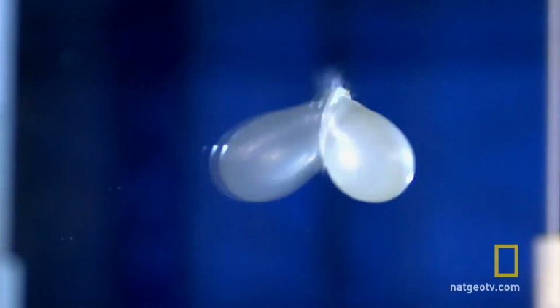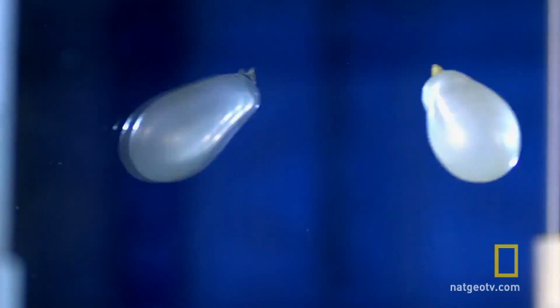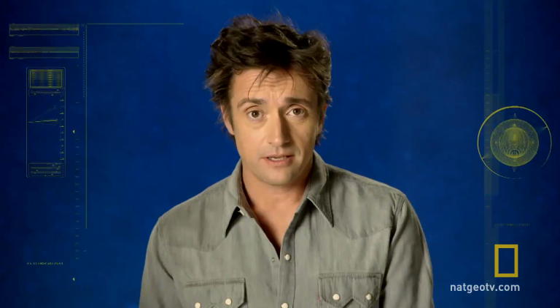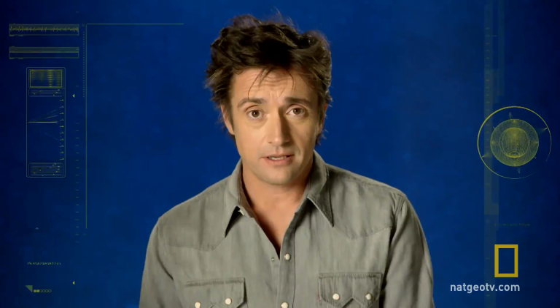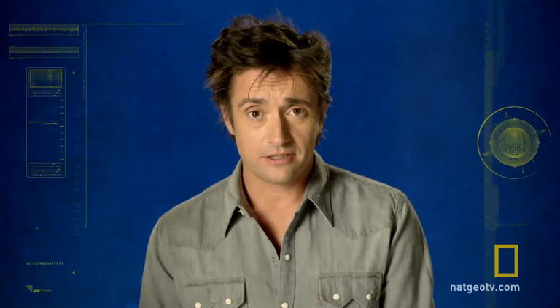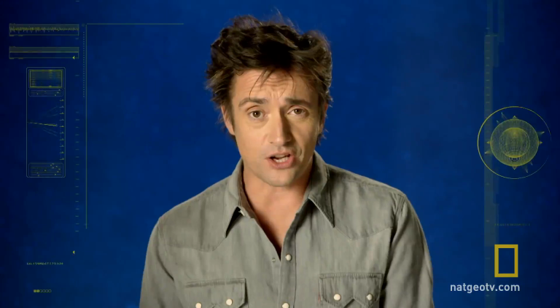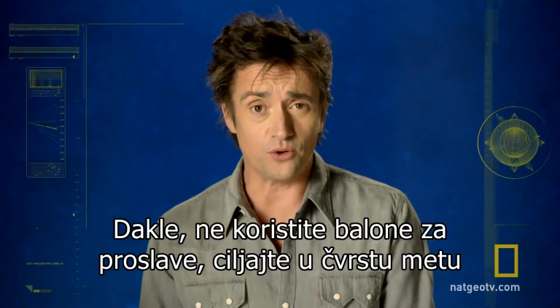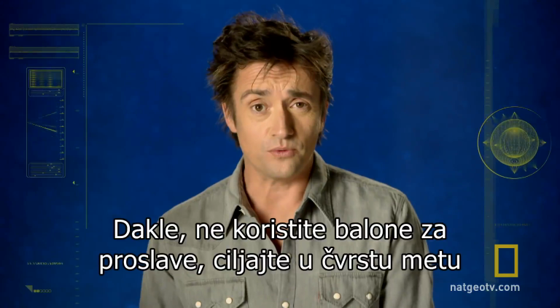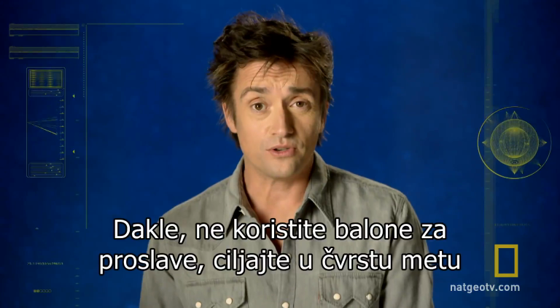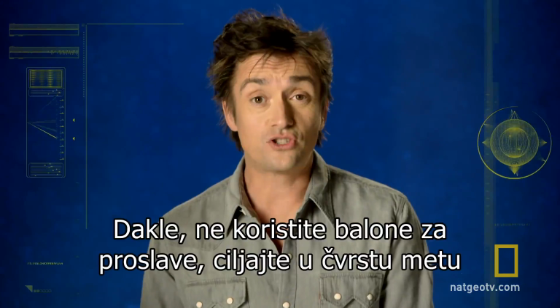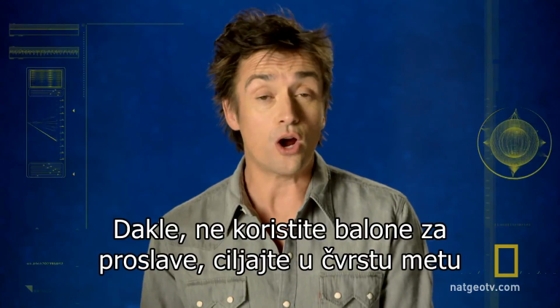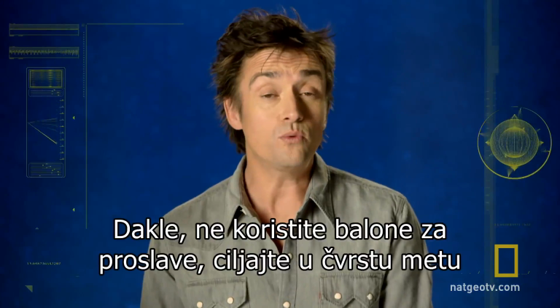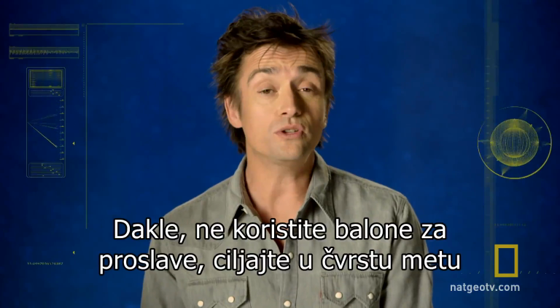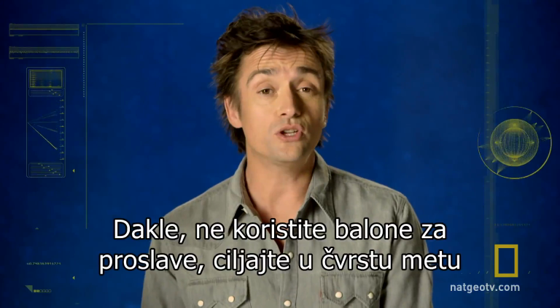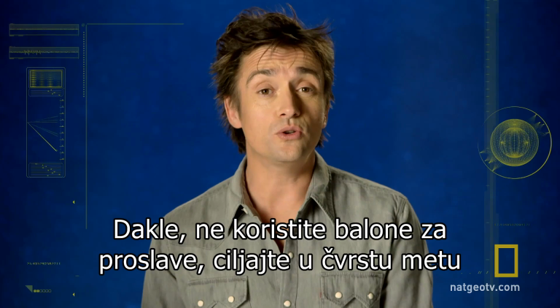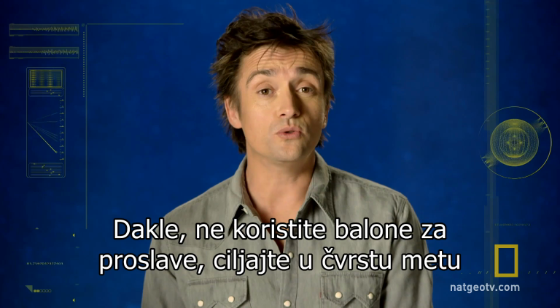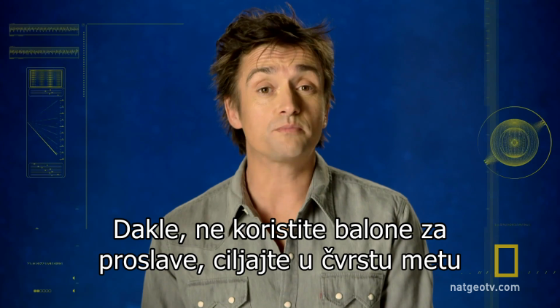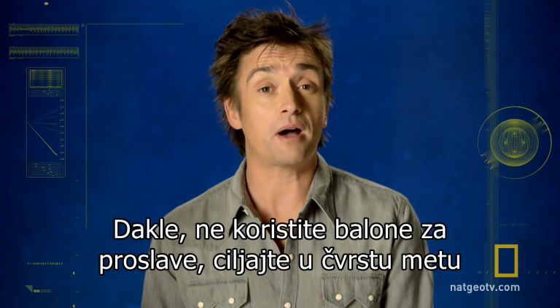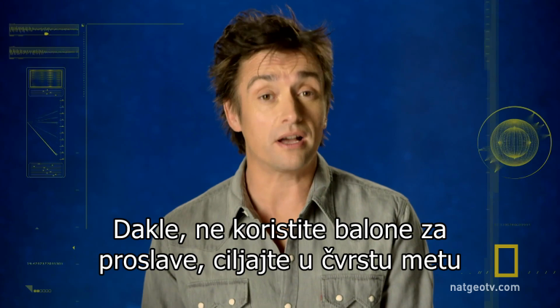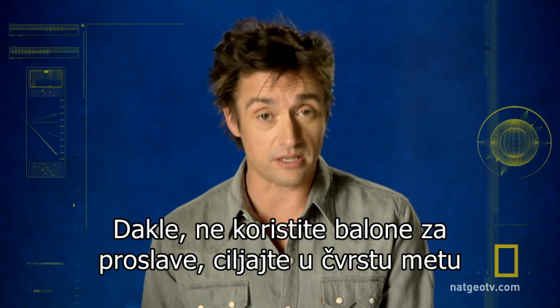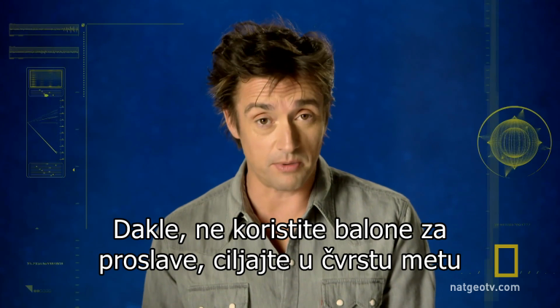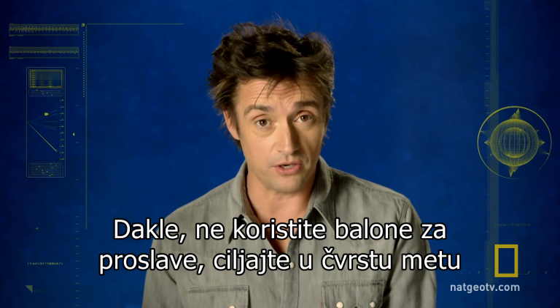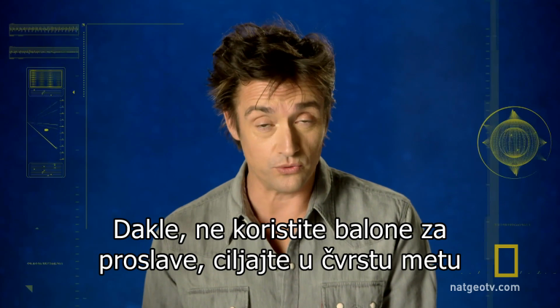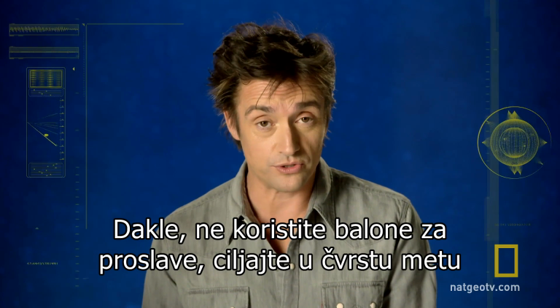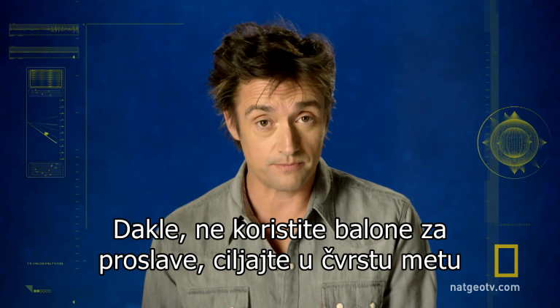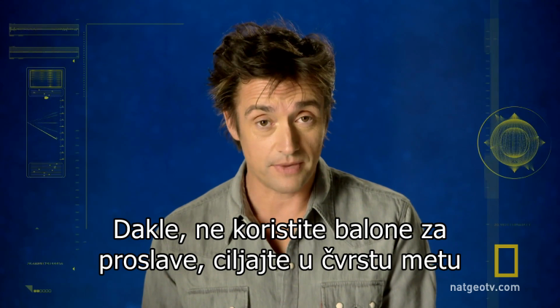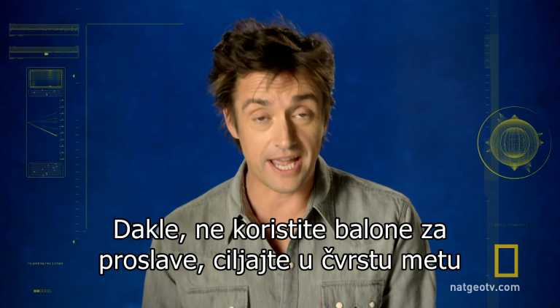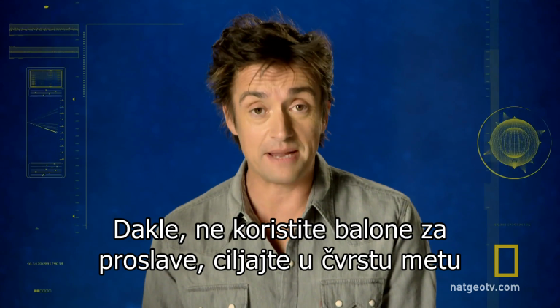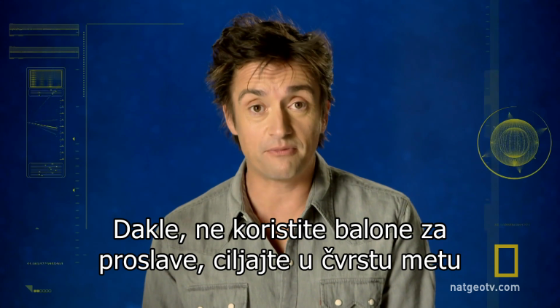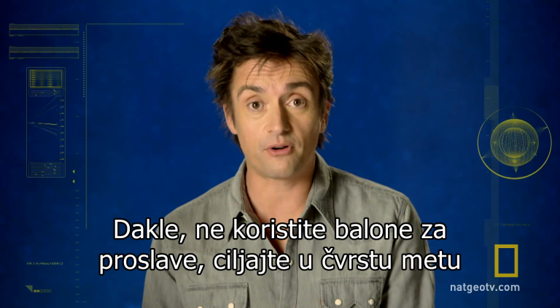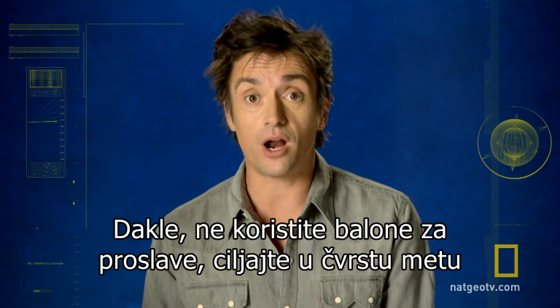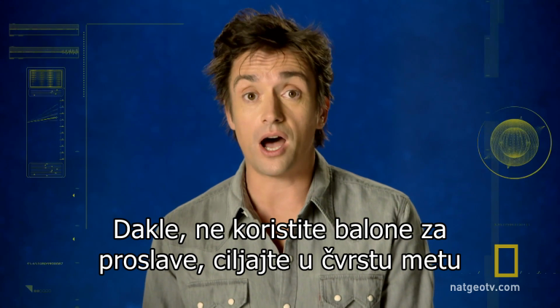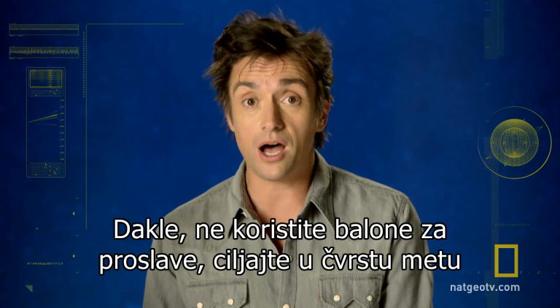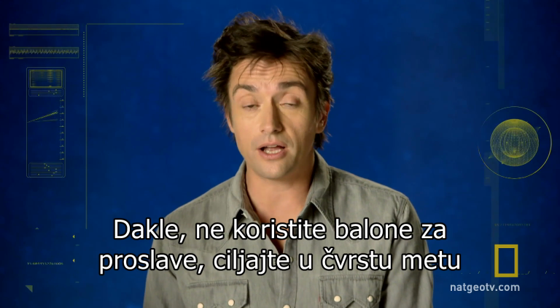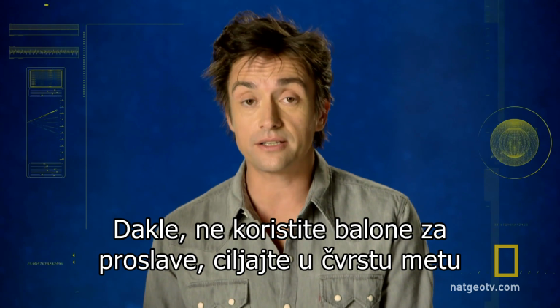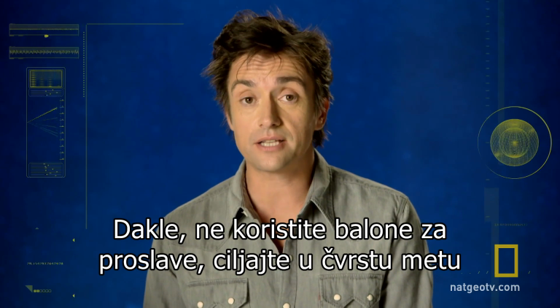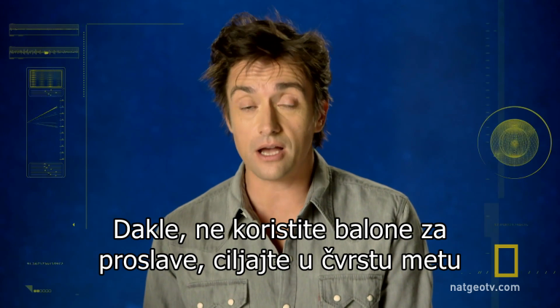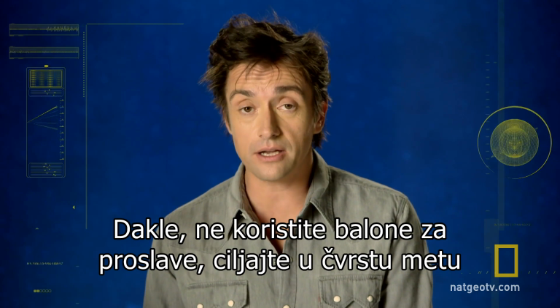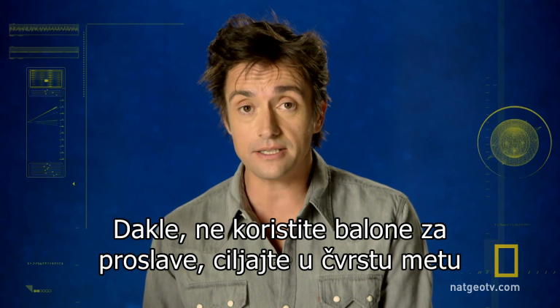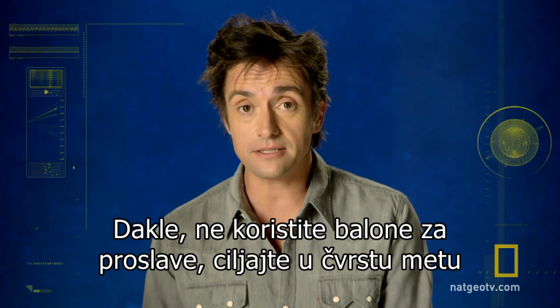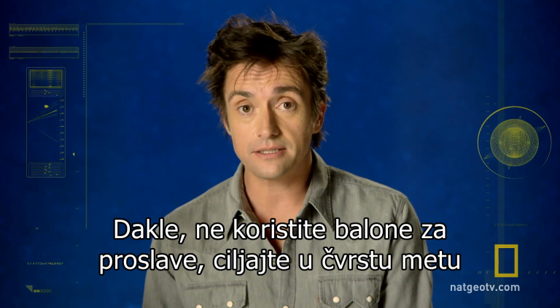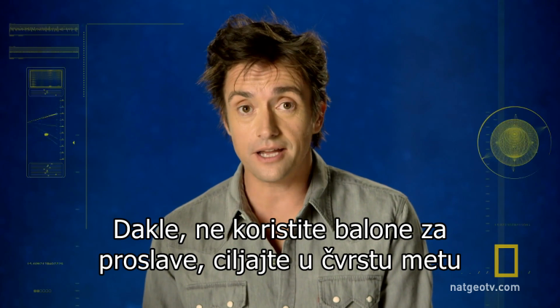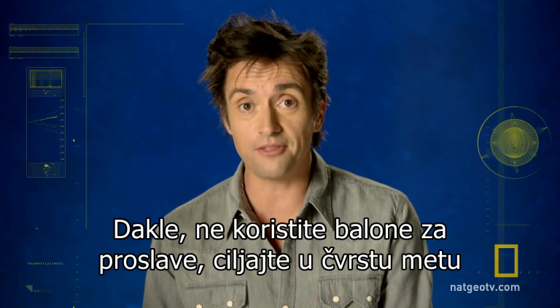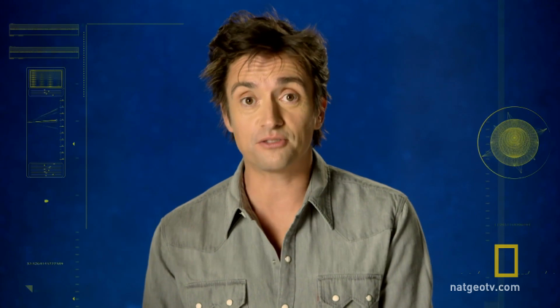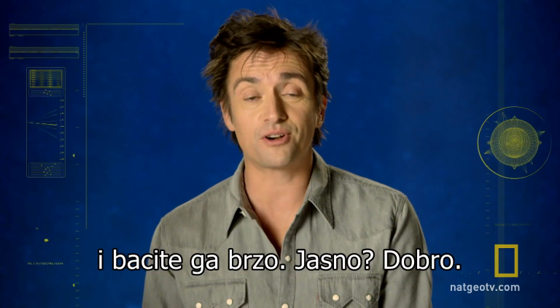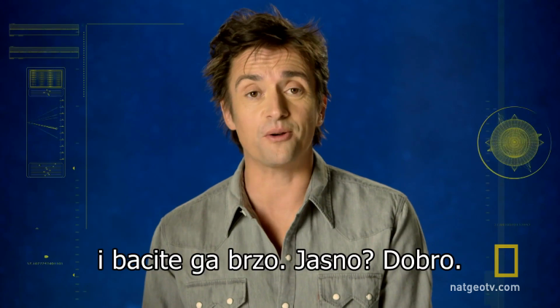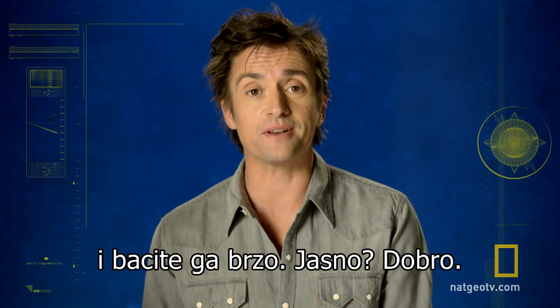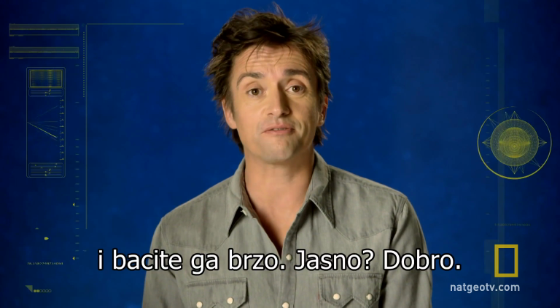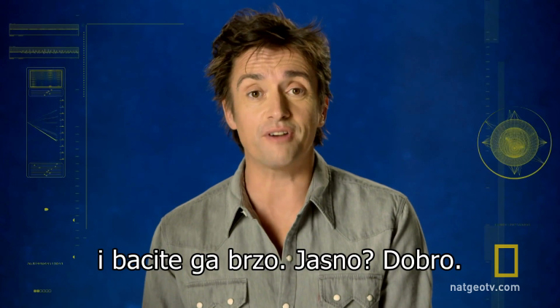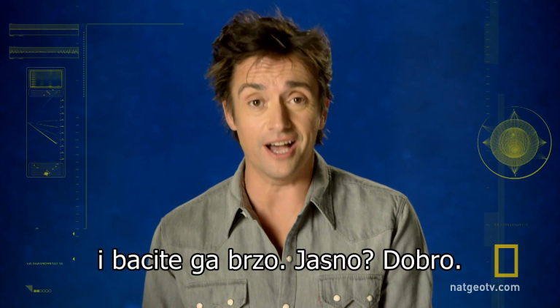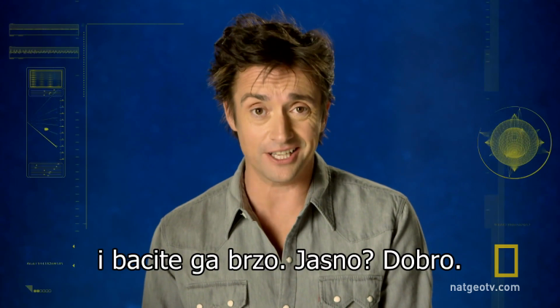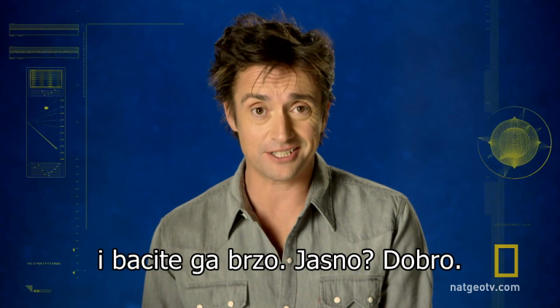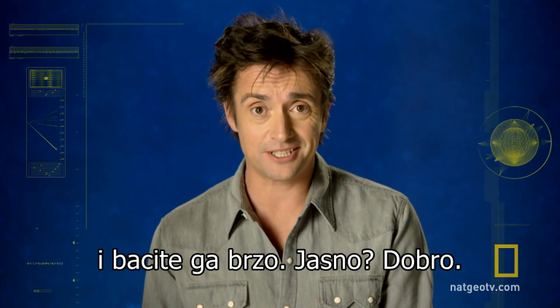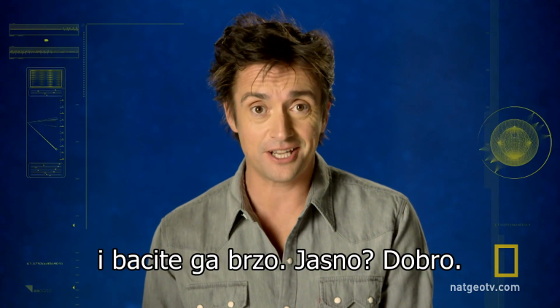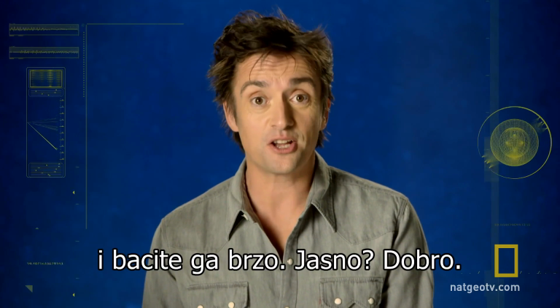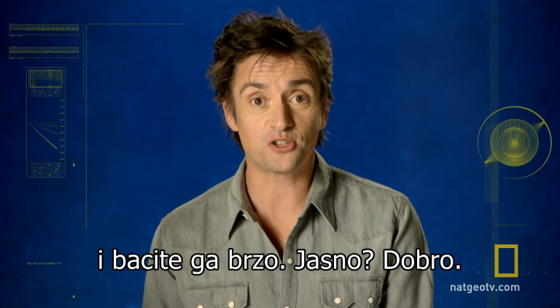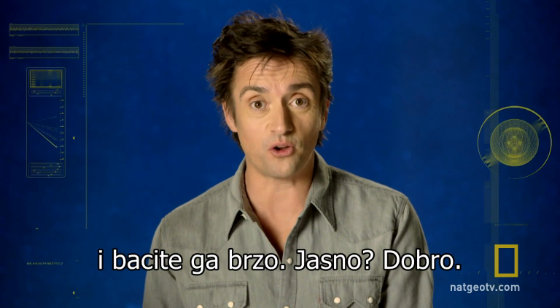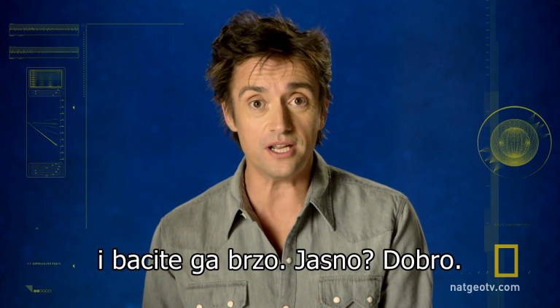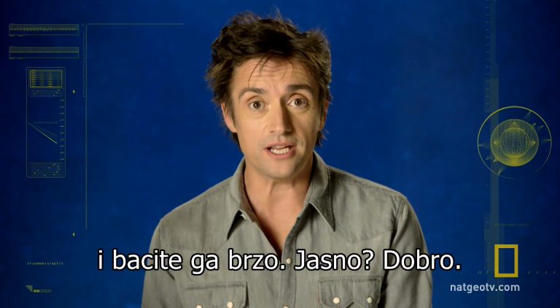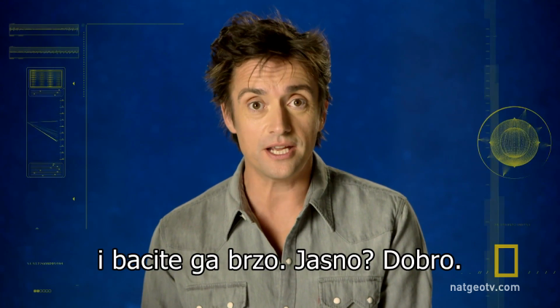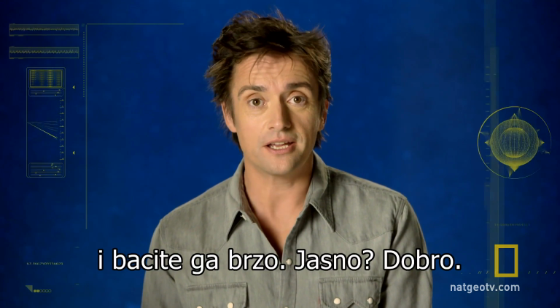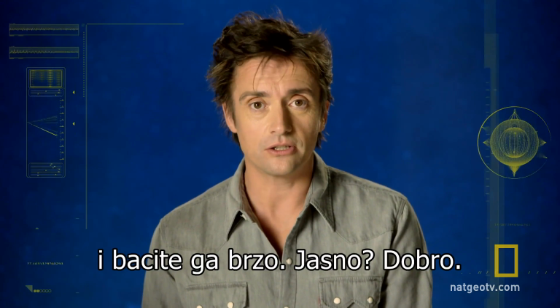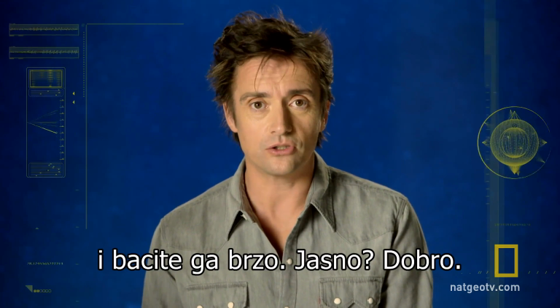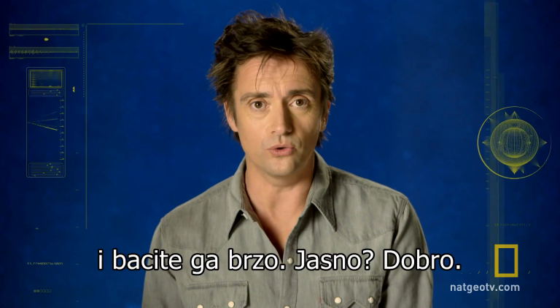So, don't use party balloons. Aim for a hard target and throw it fast. Got it? Good.